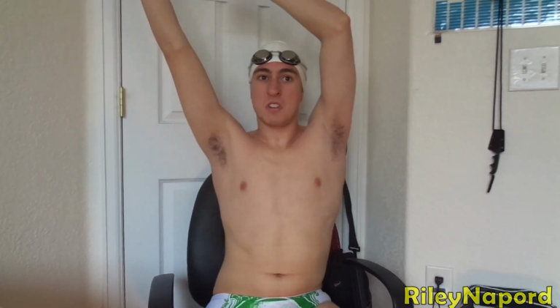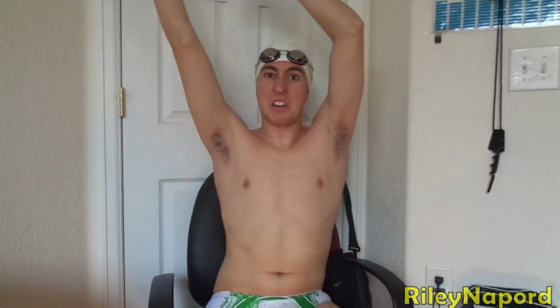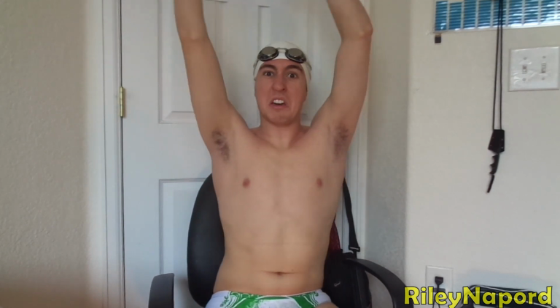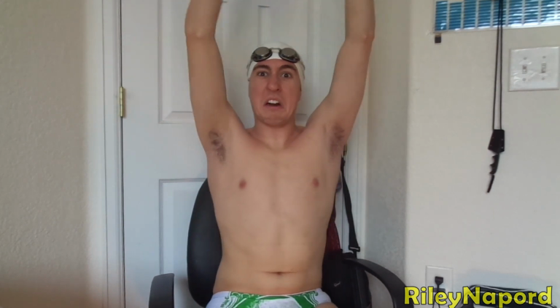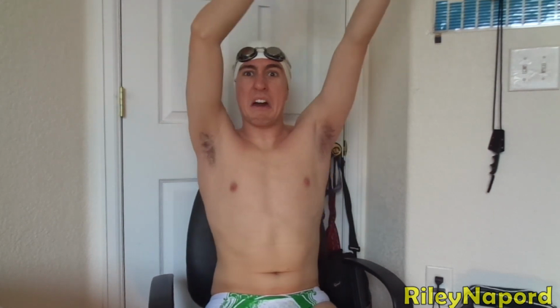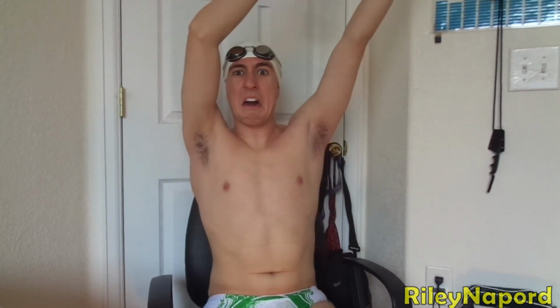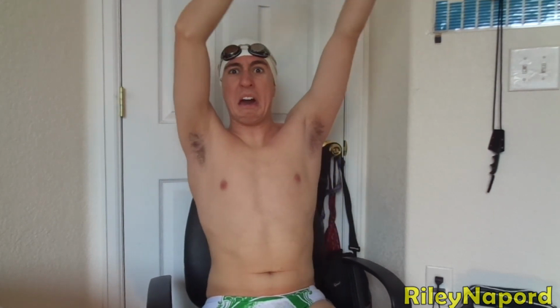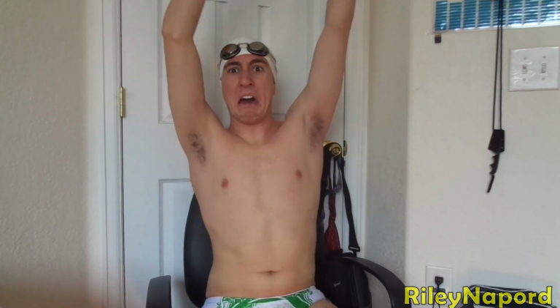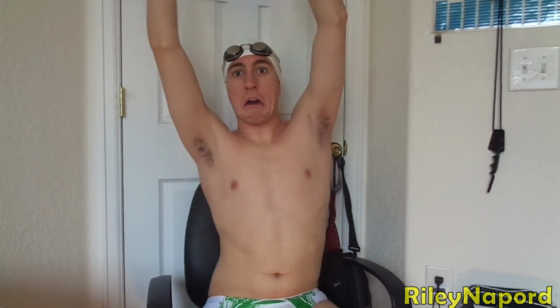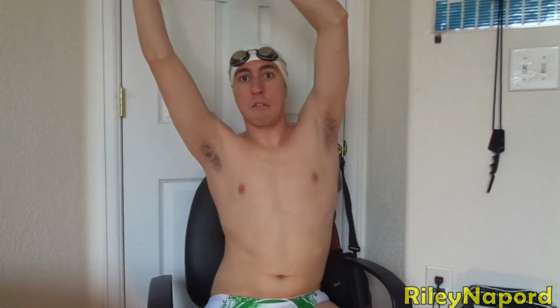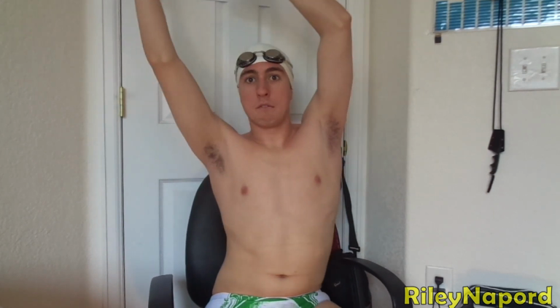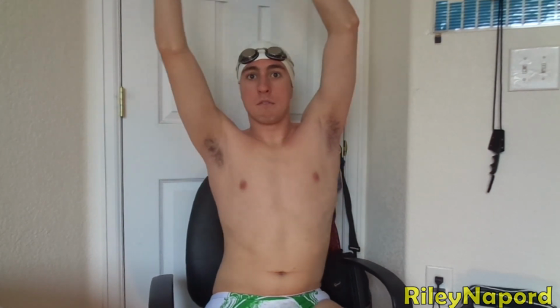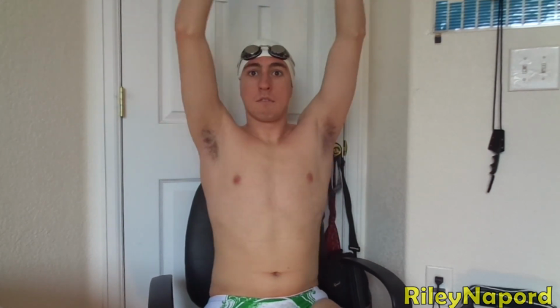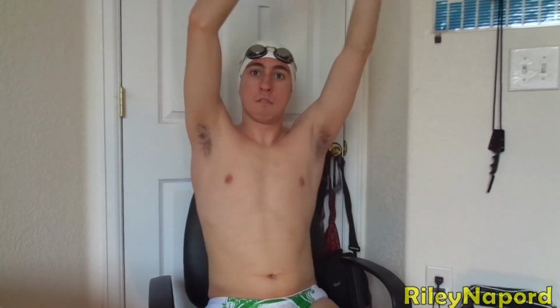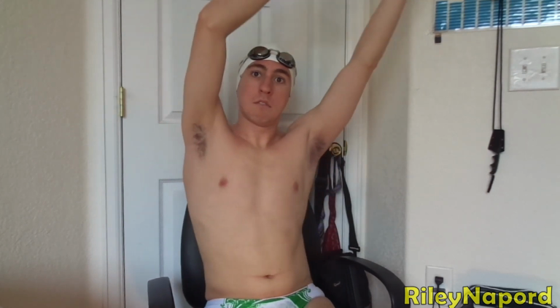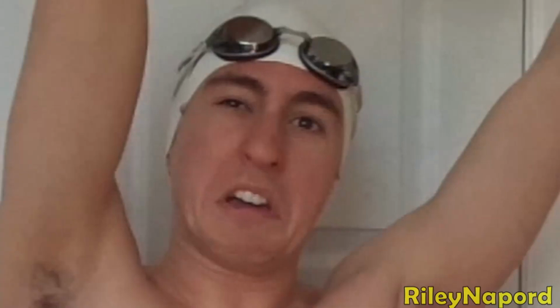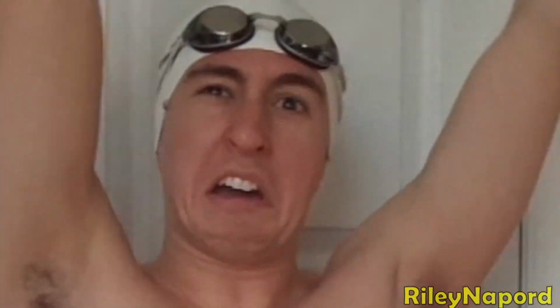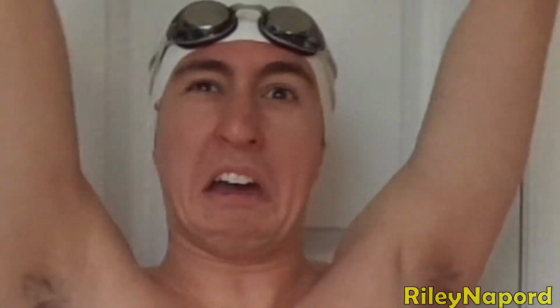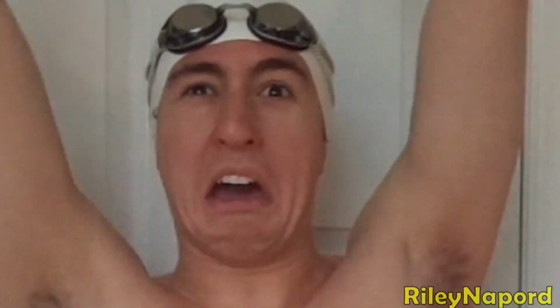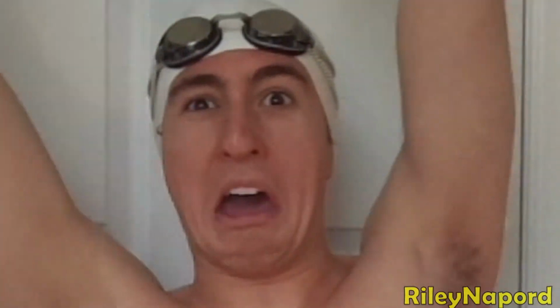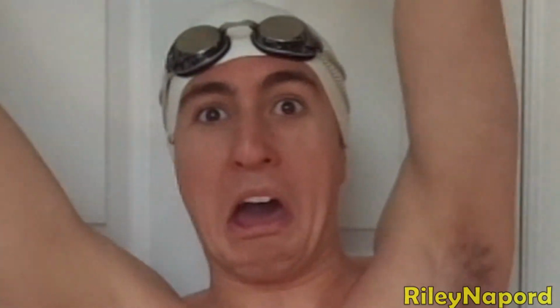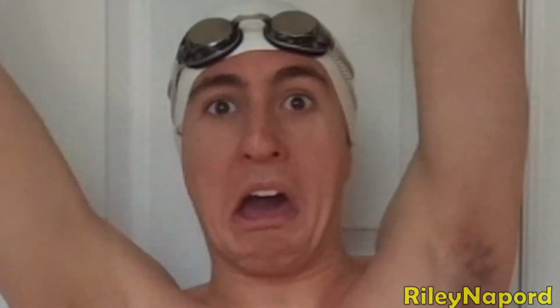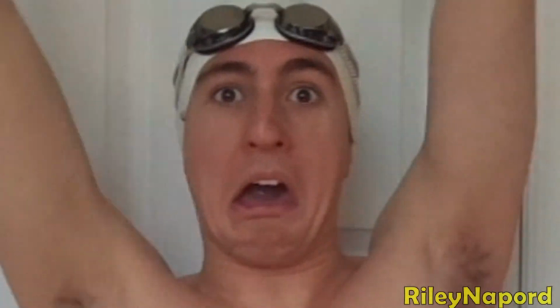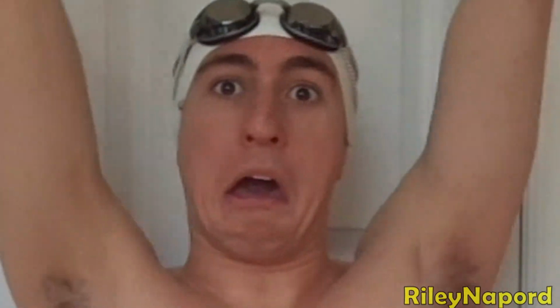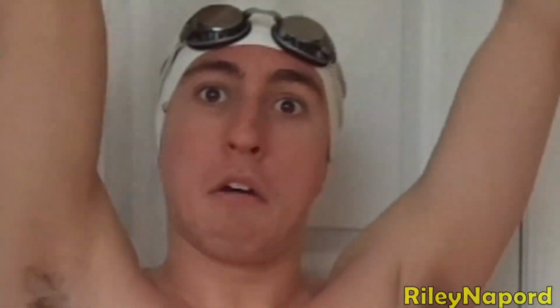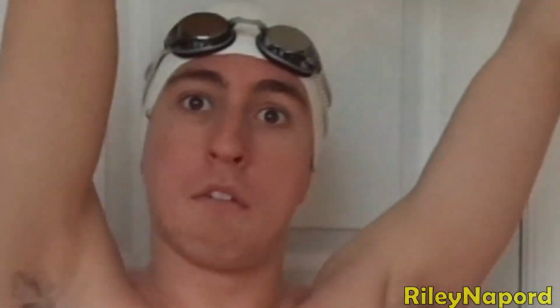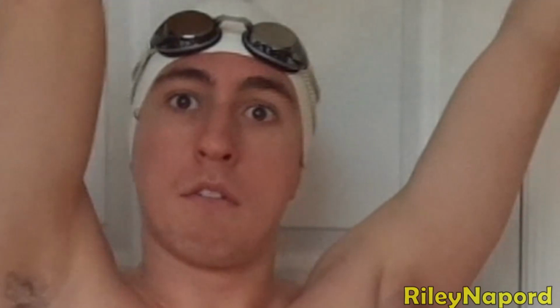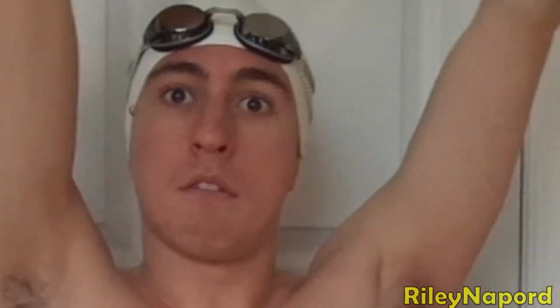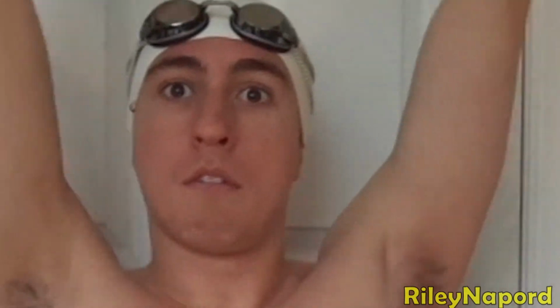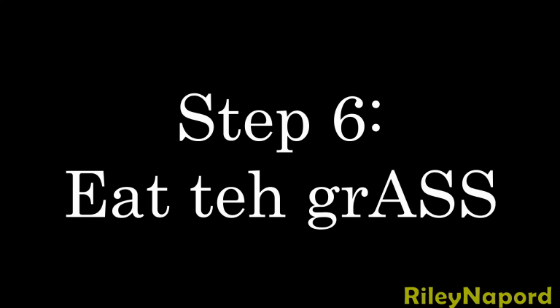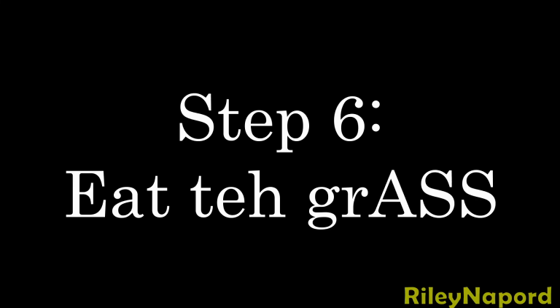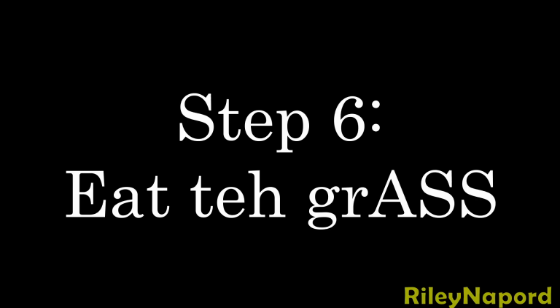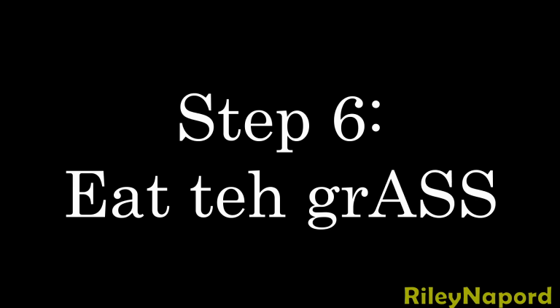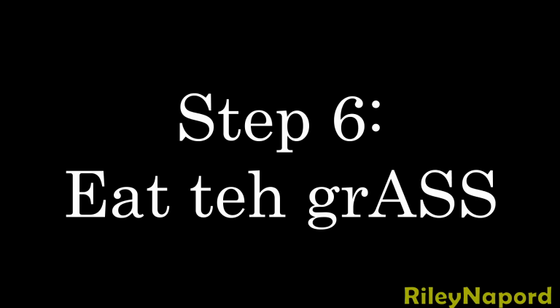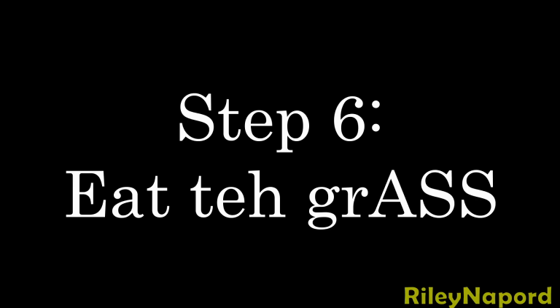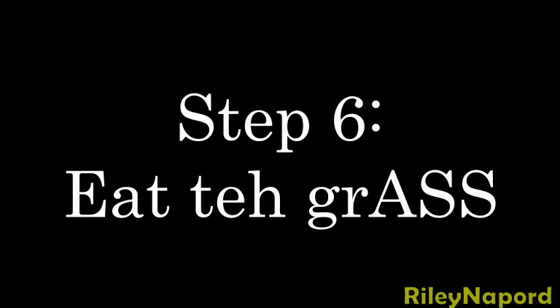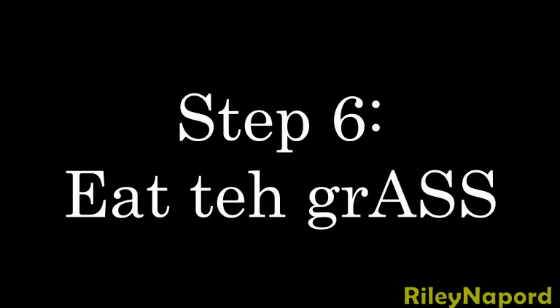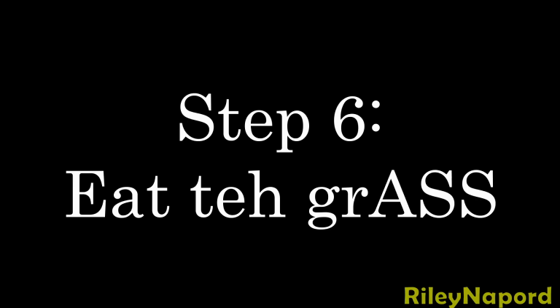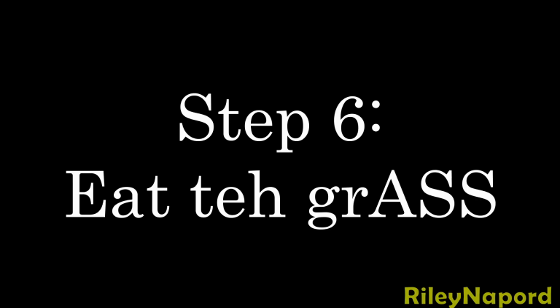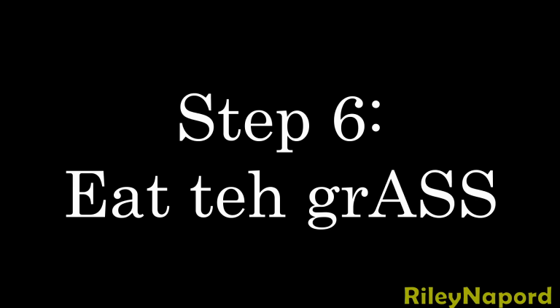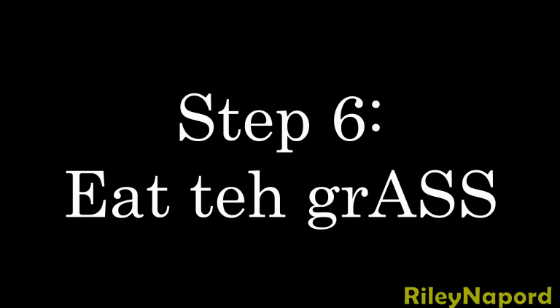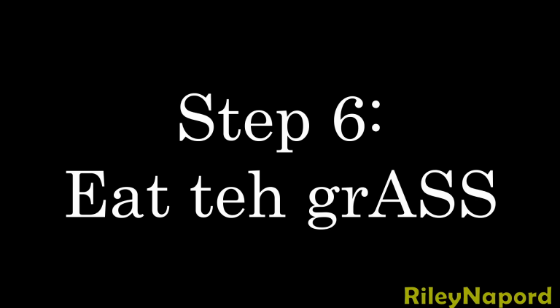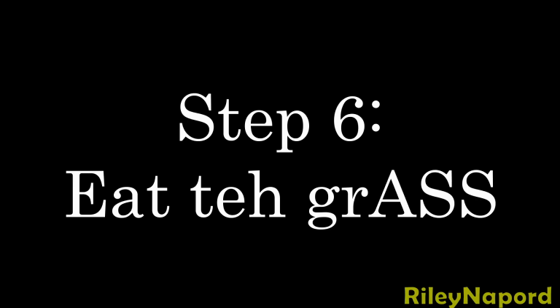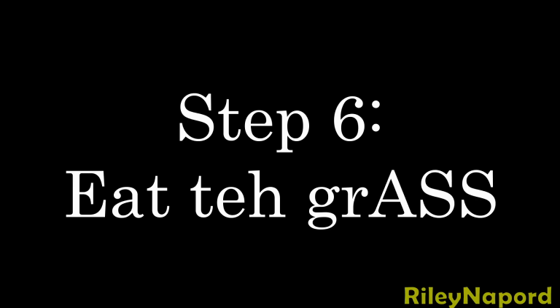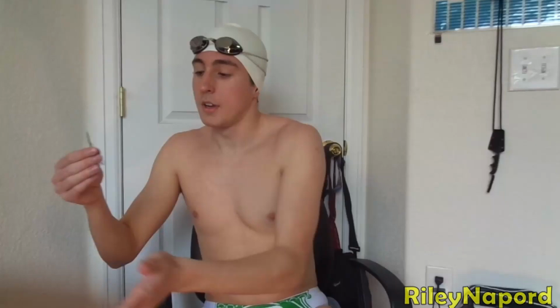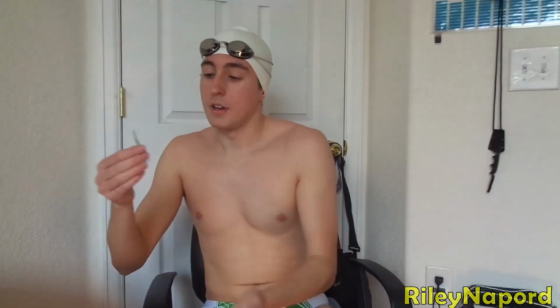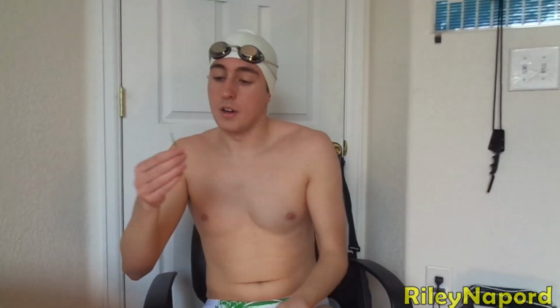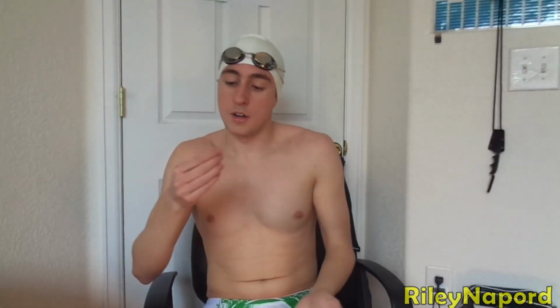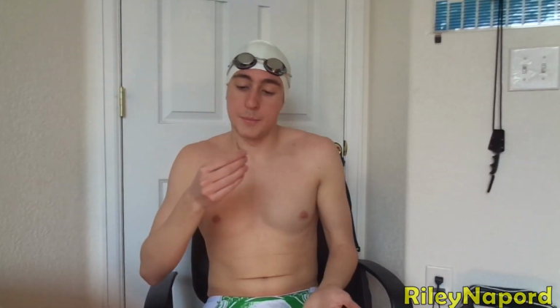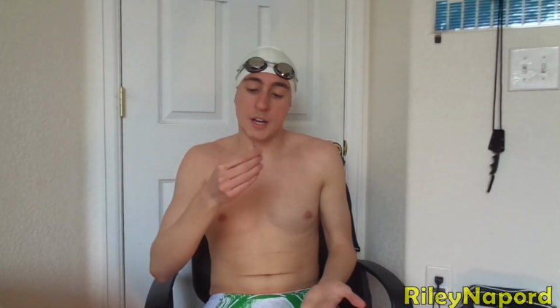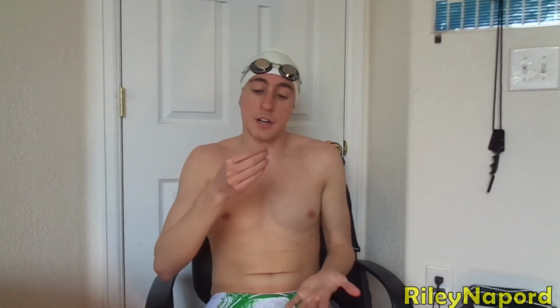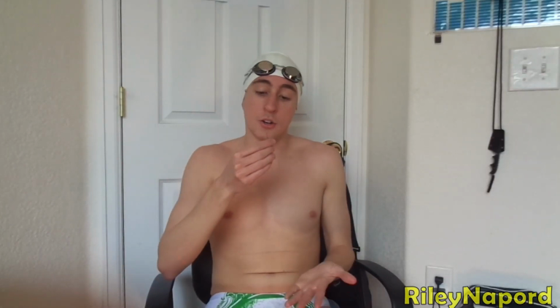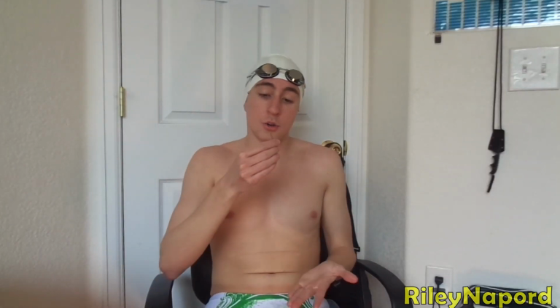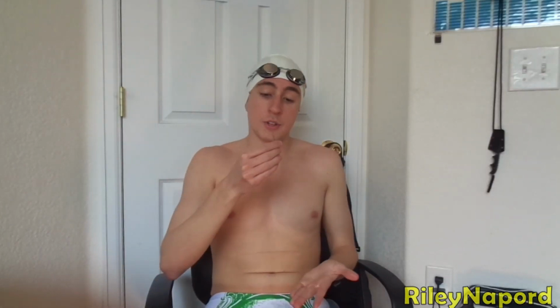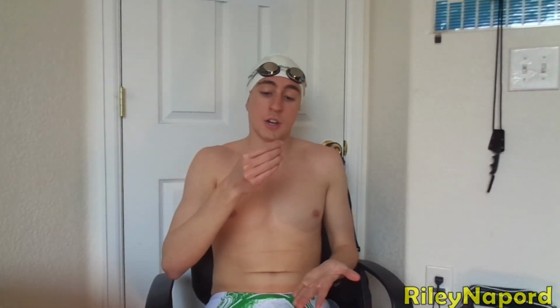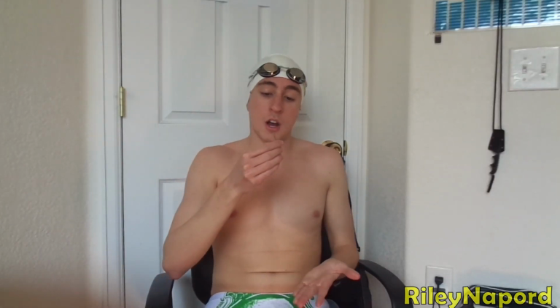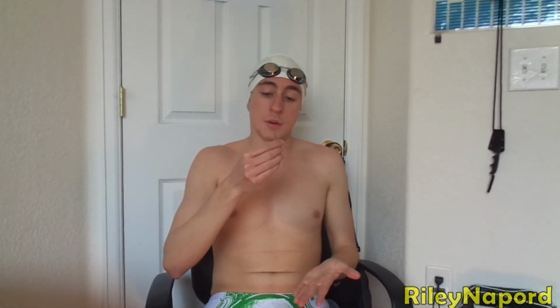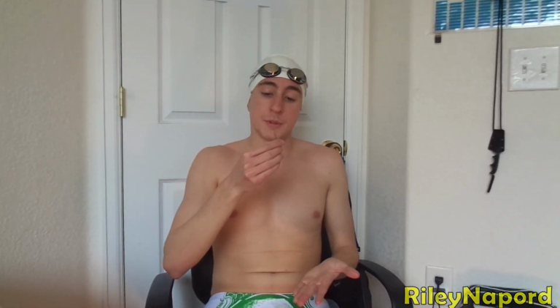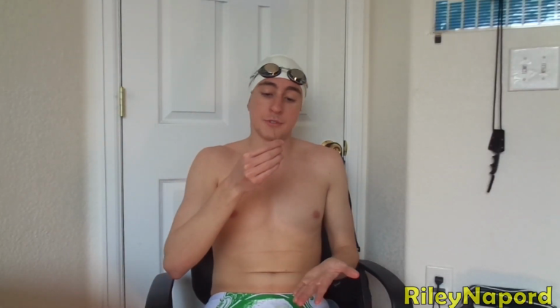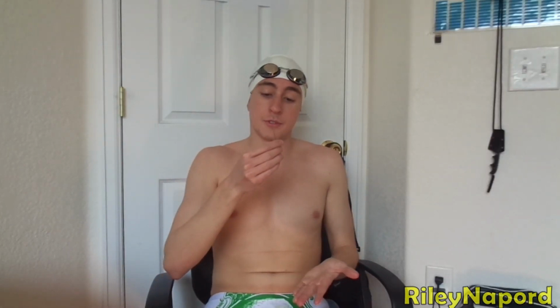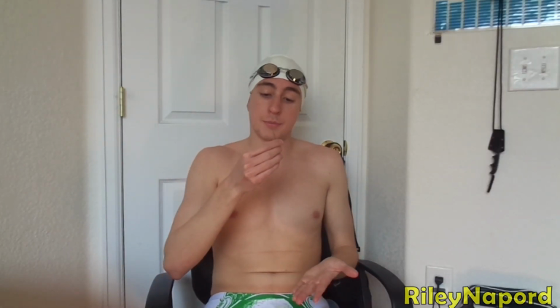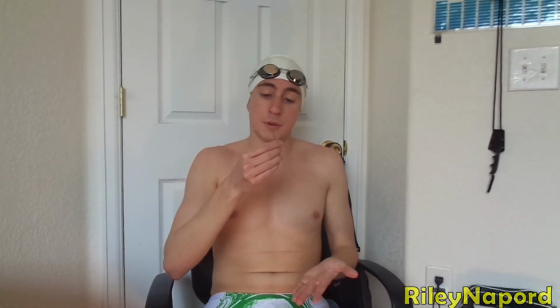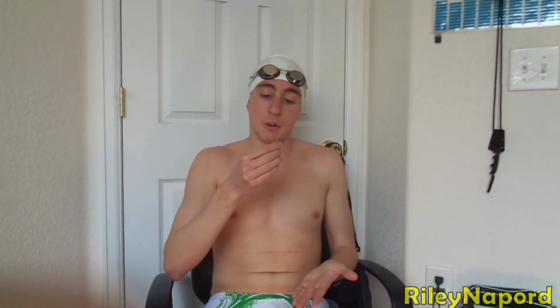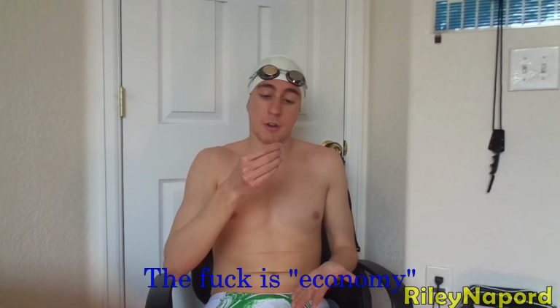Caw Caw! Caw Caw! Step six, eat the grass. Alright man, I know the economy's been rough.